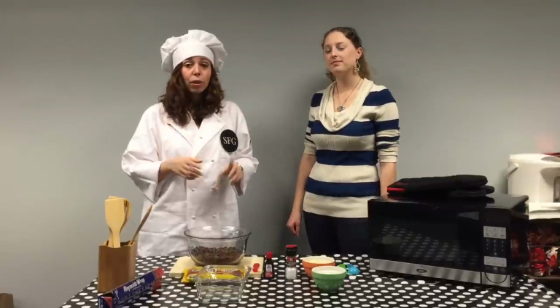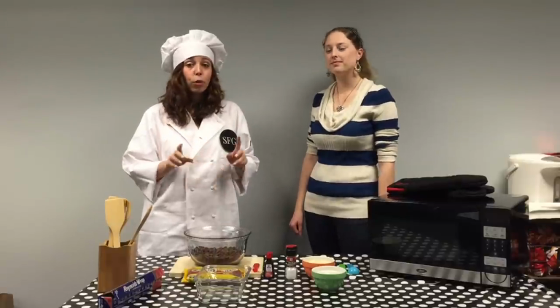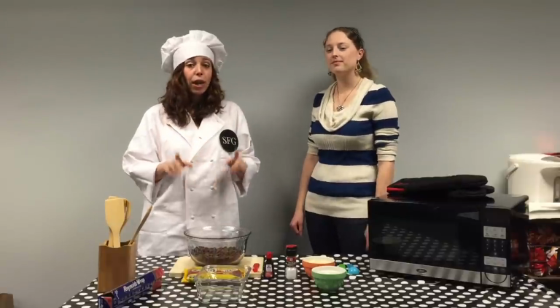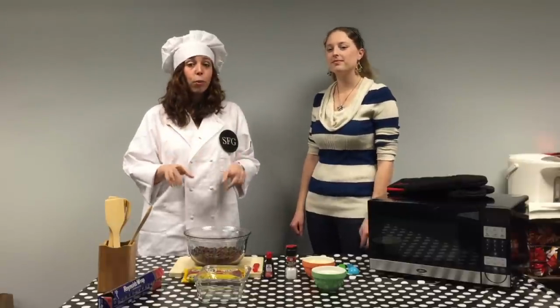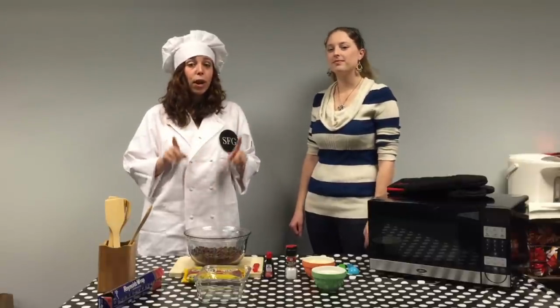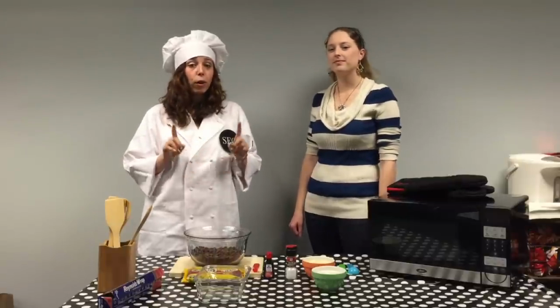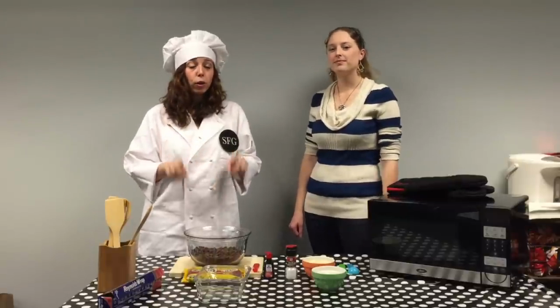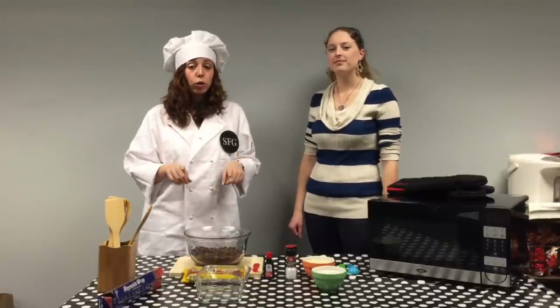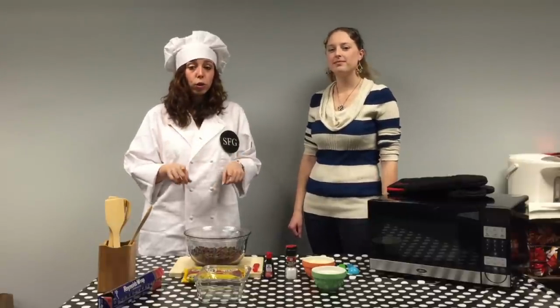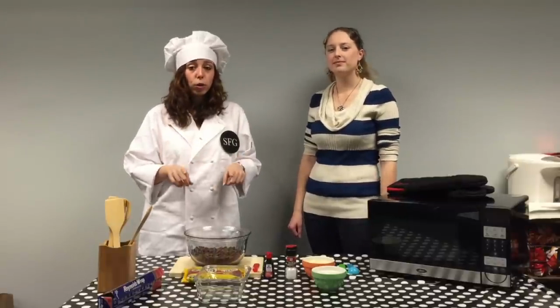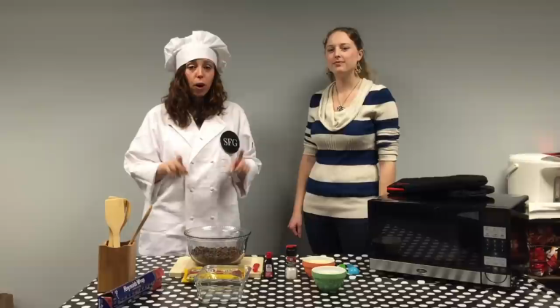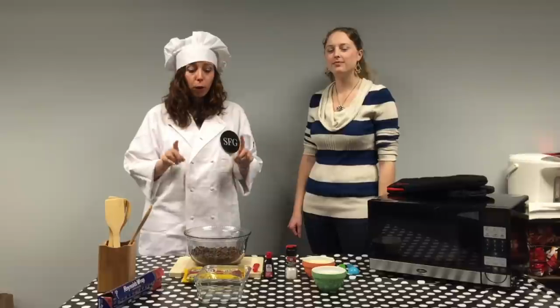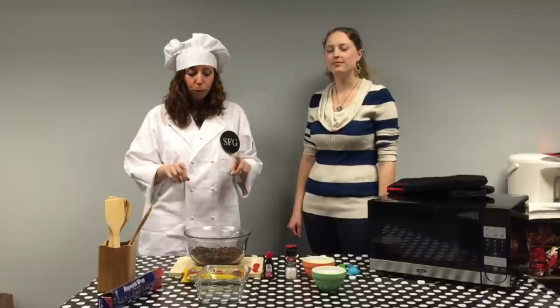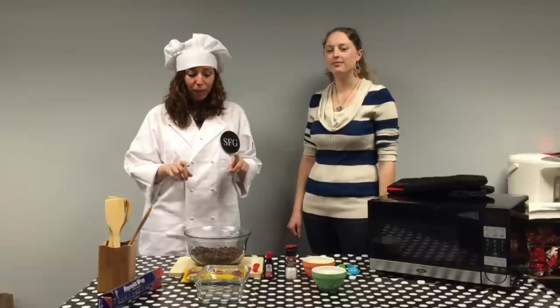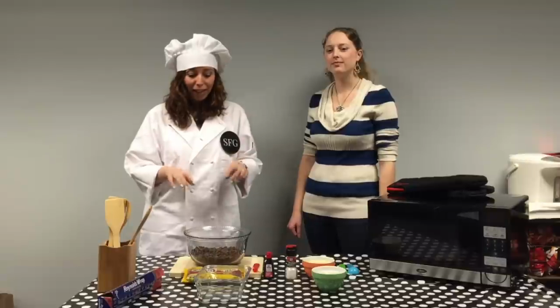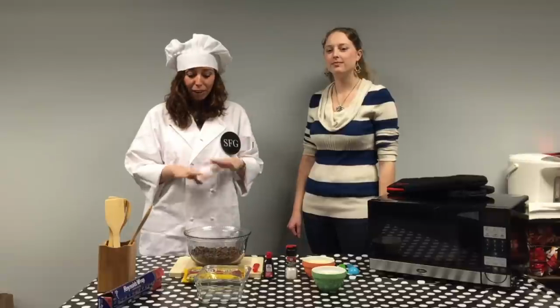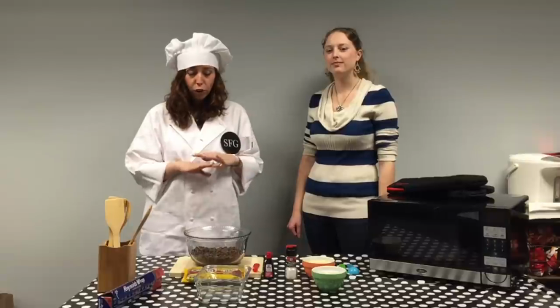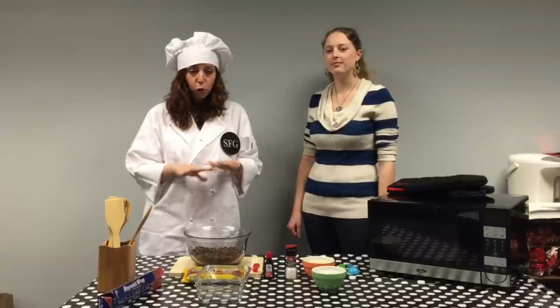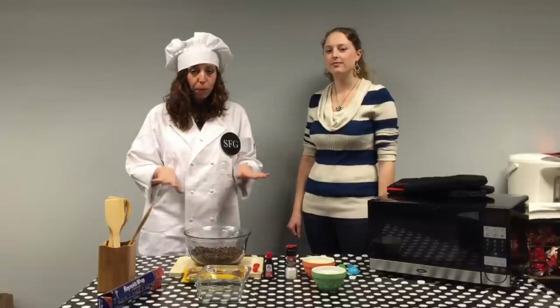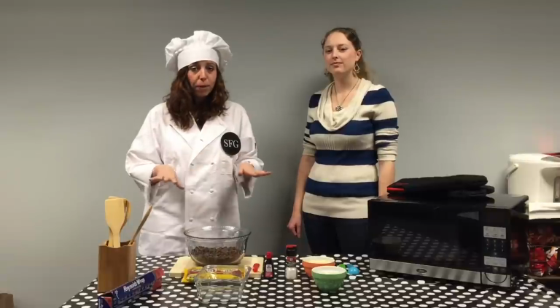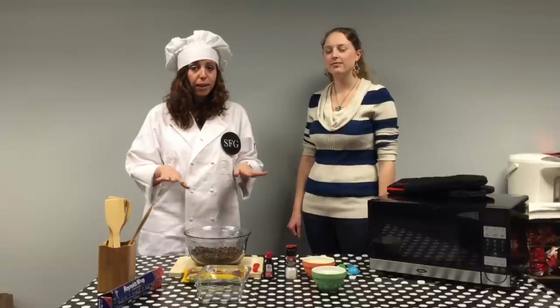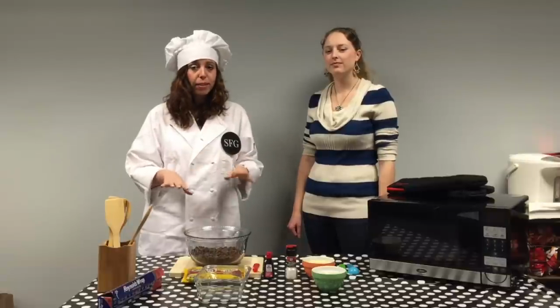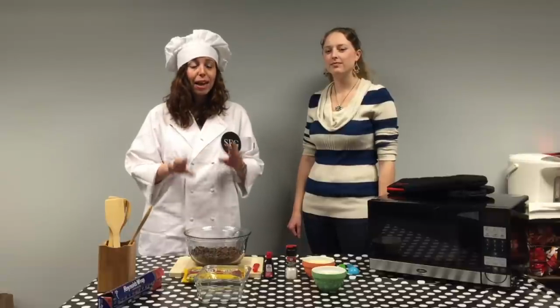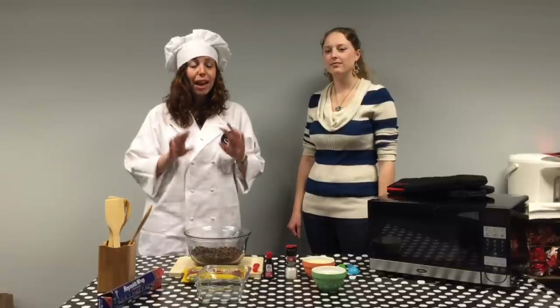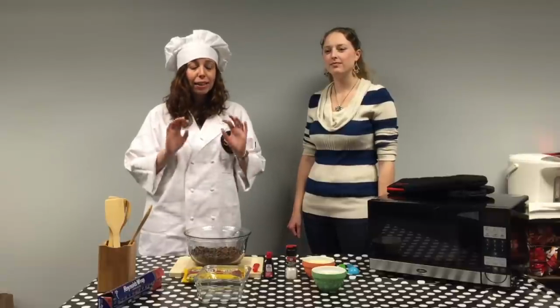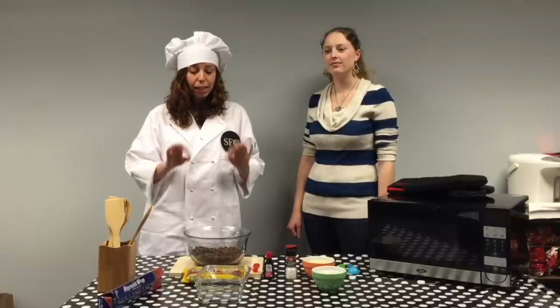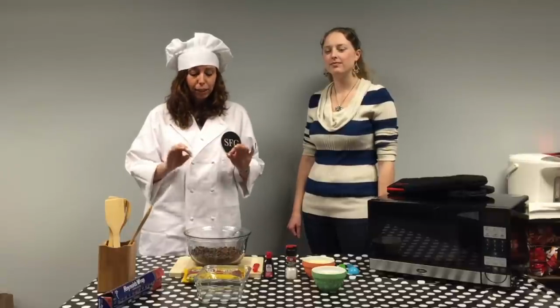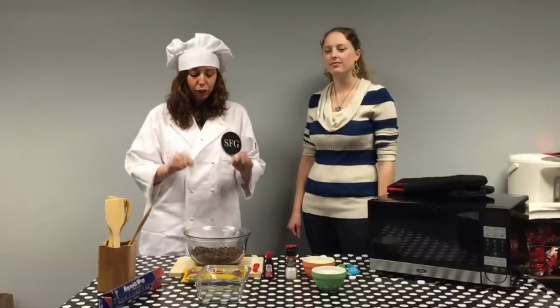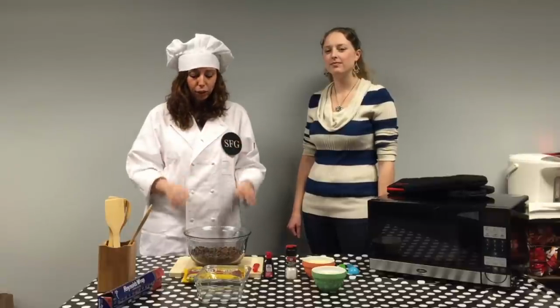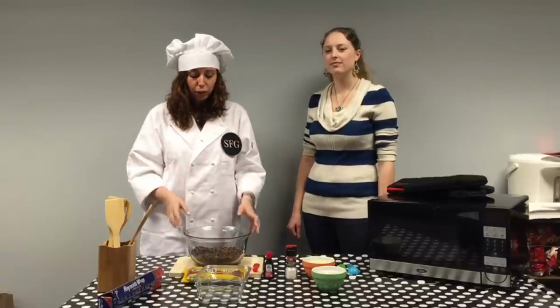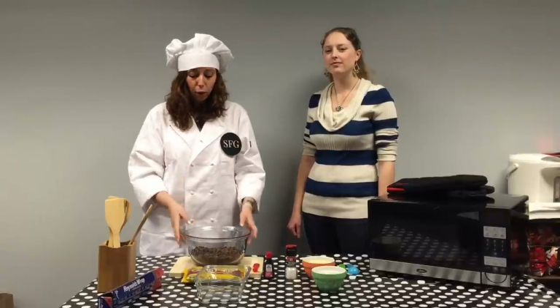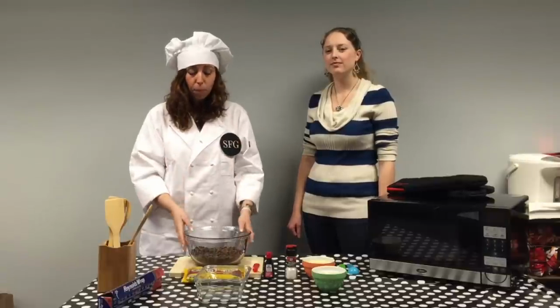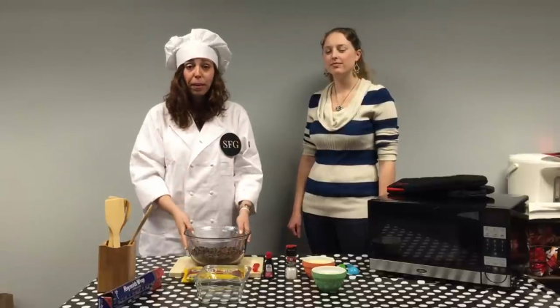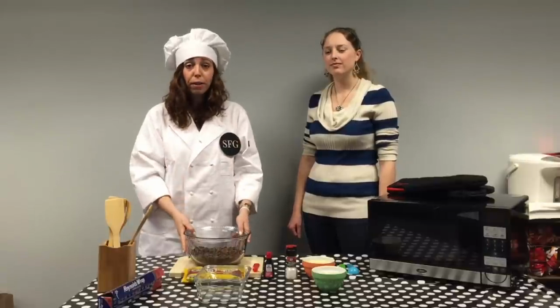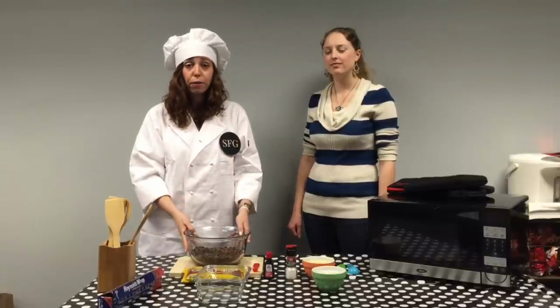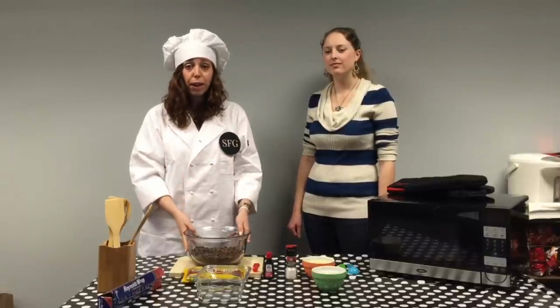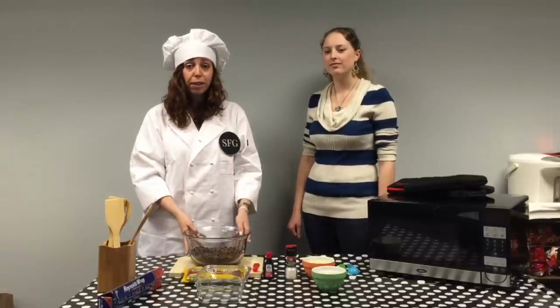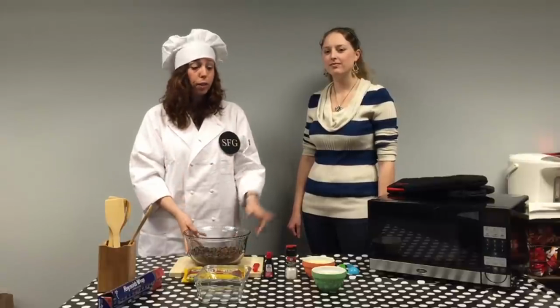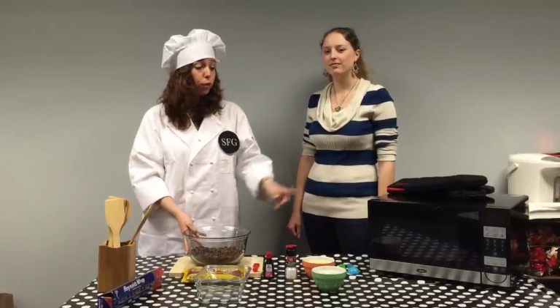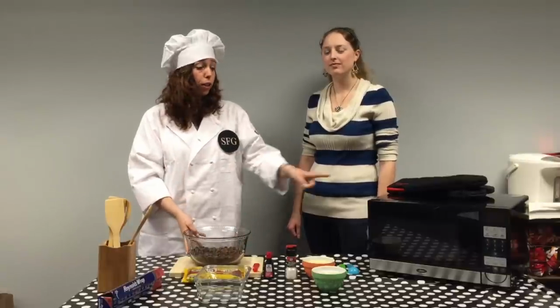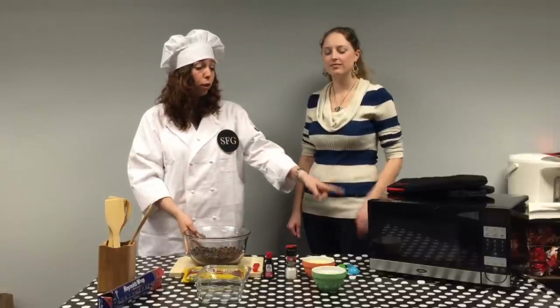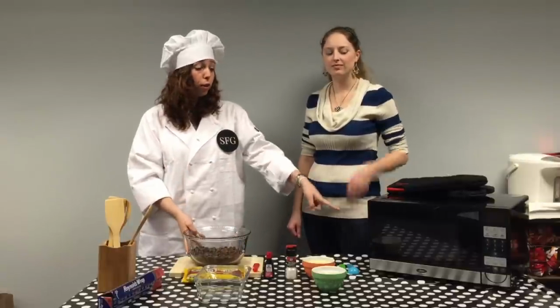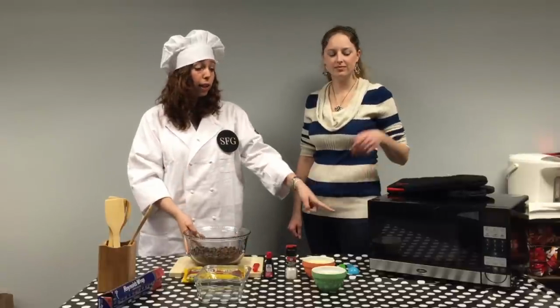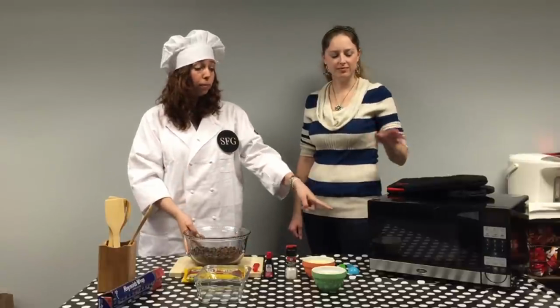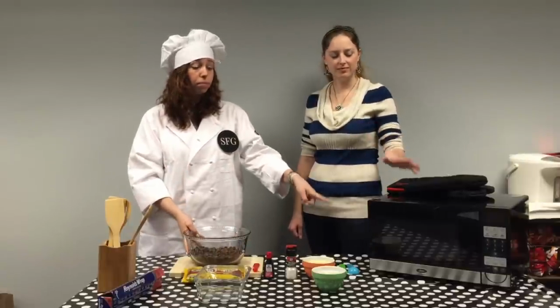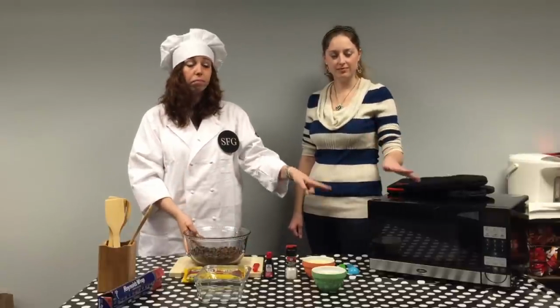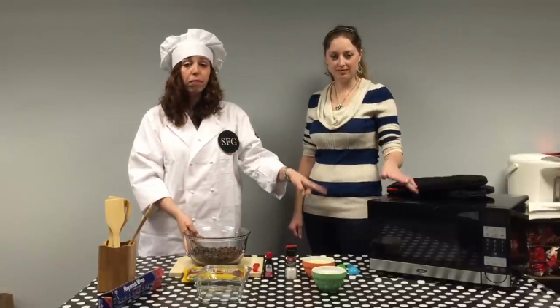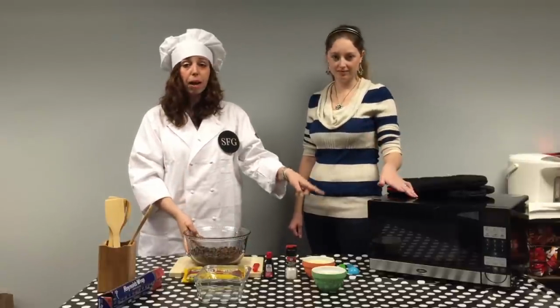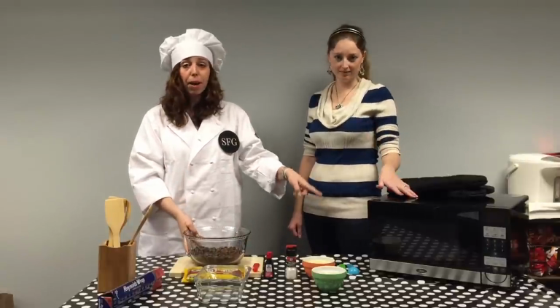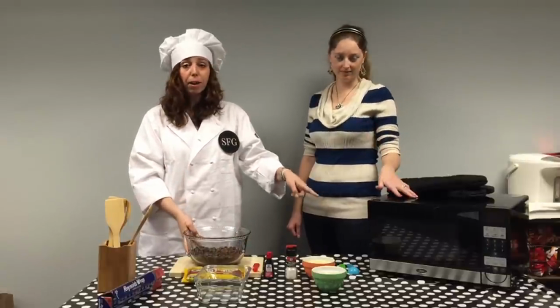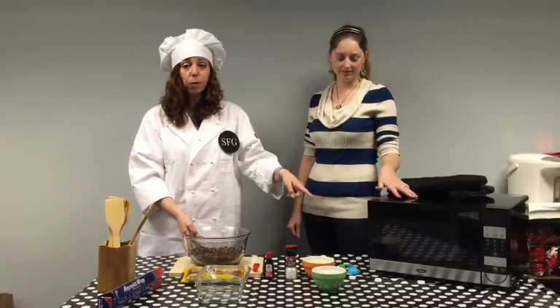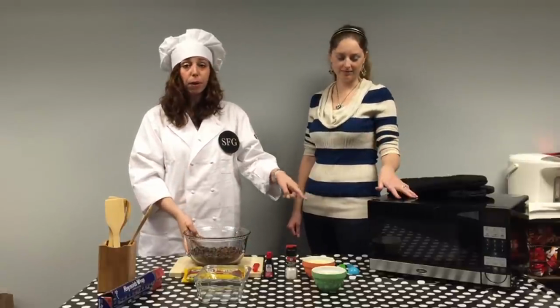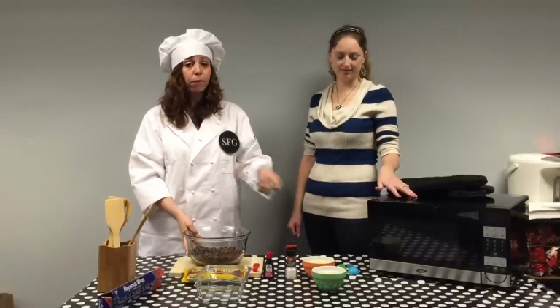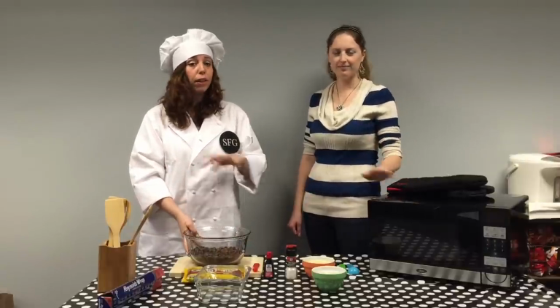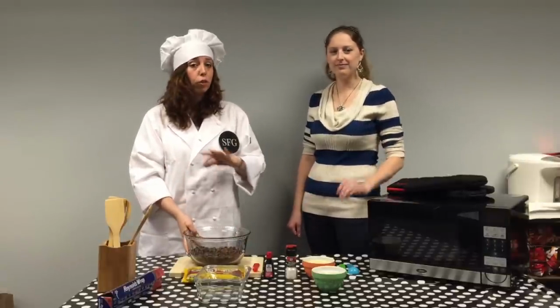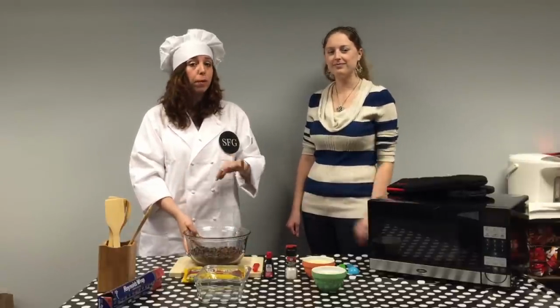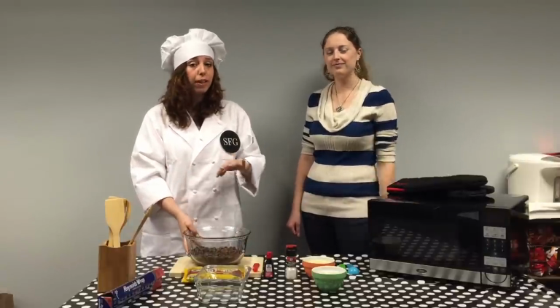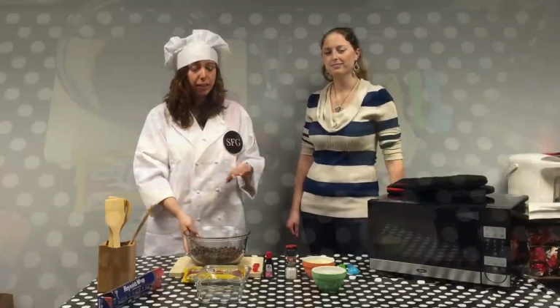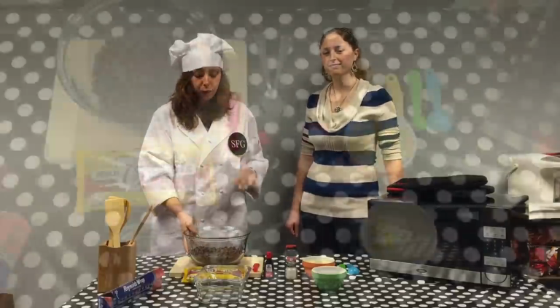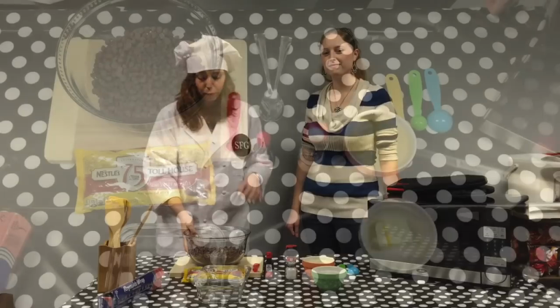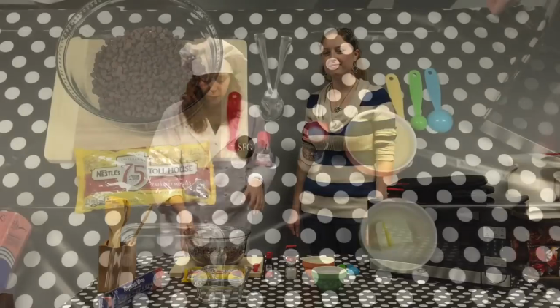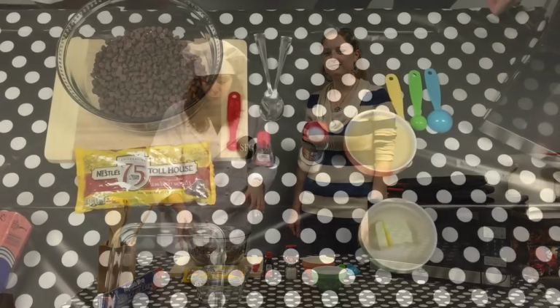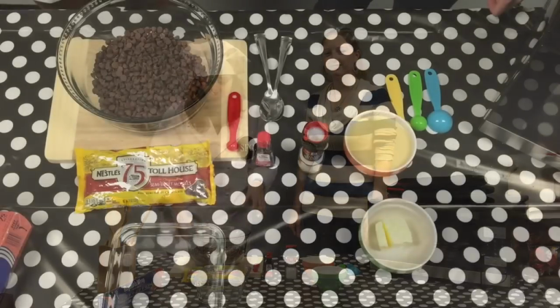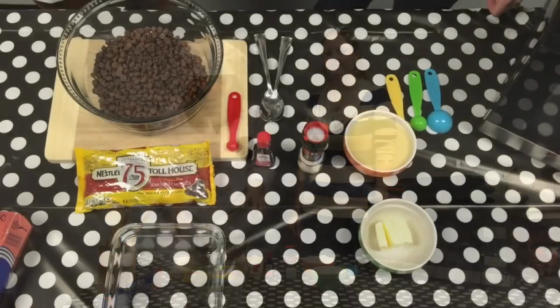Today we are going to show you how to make a super easy and delicious homemade fudge using only a microwave. It's super easy, you're going to see.